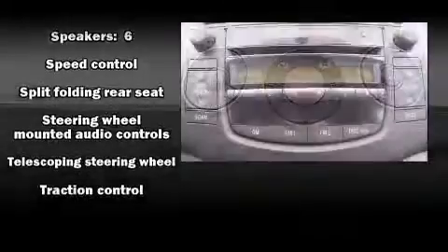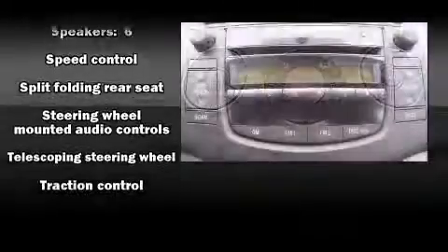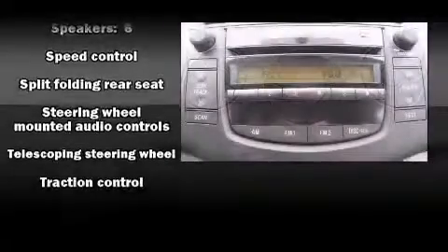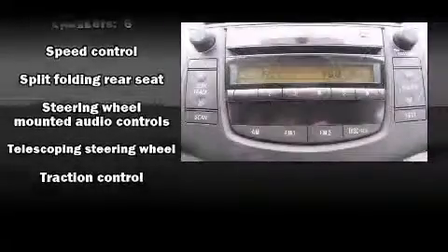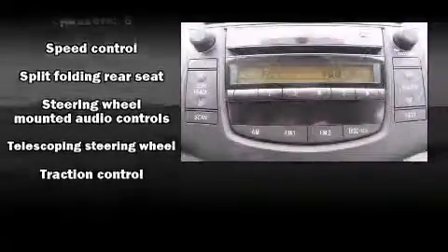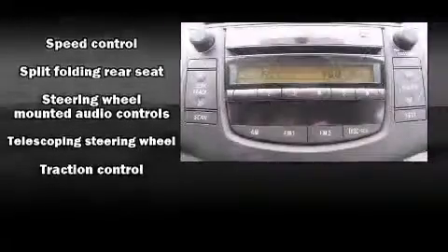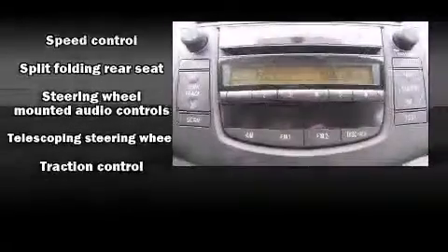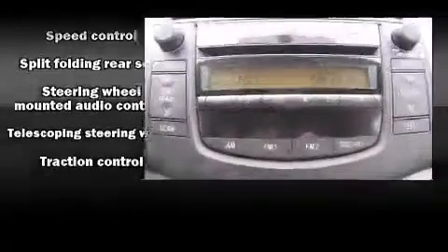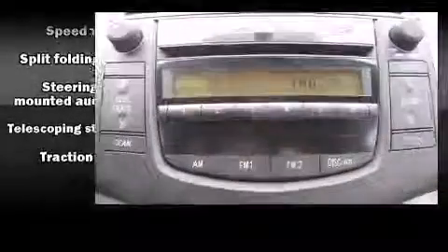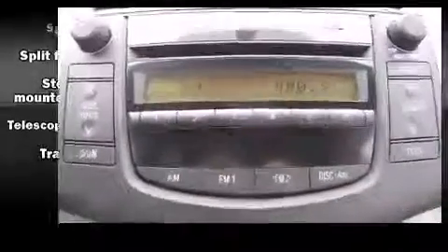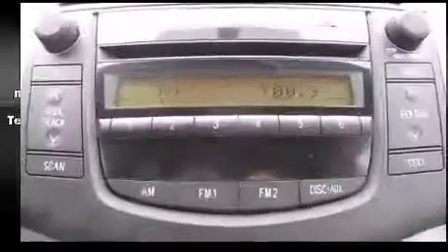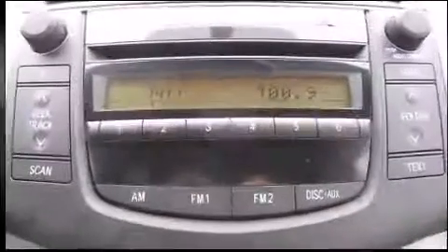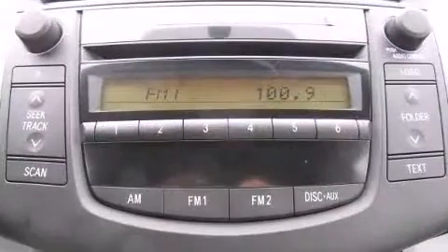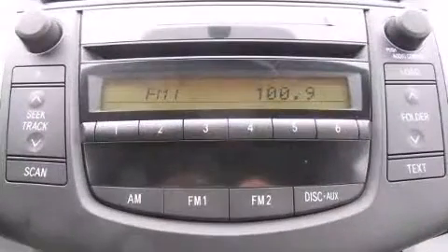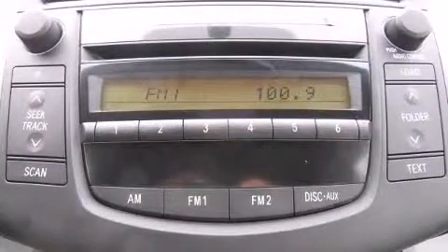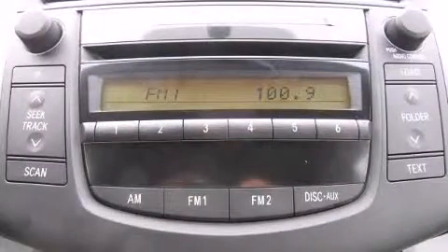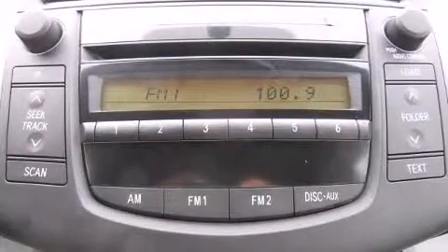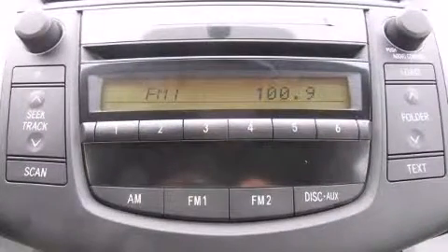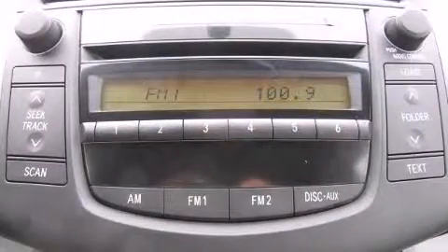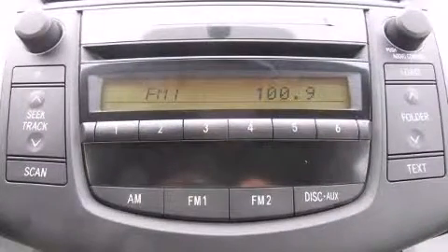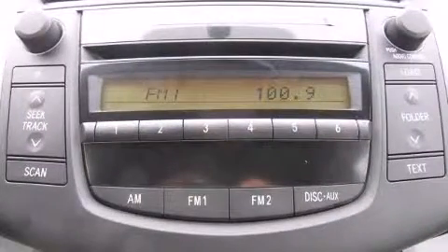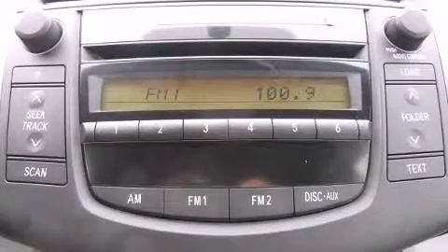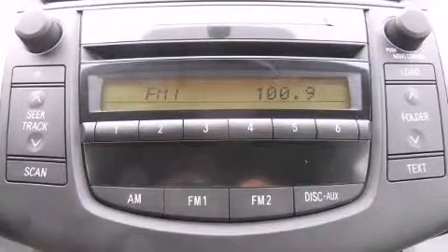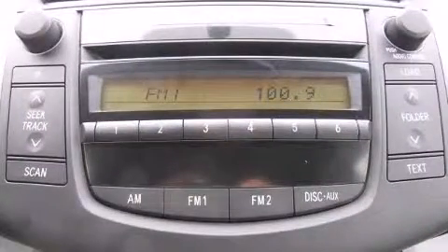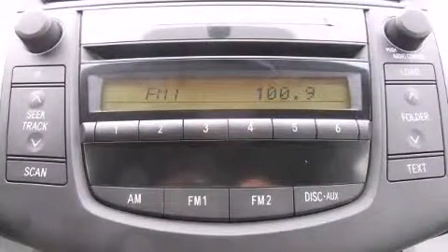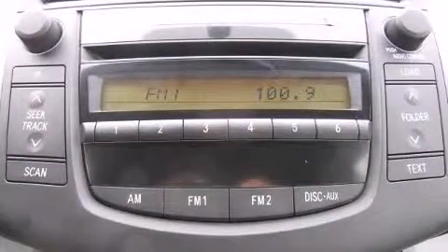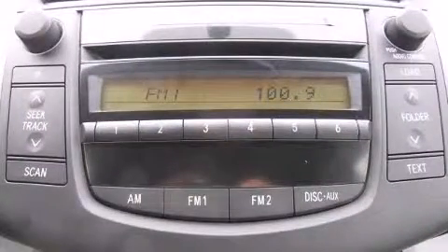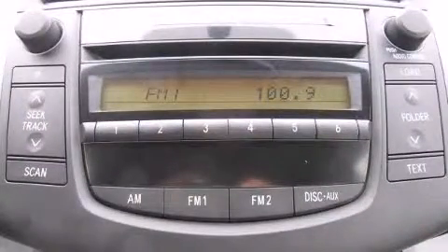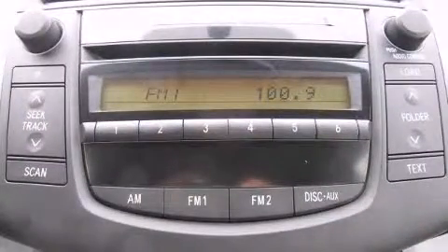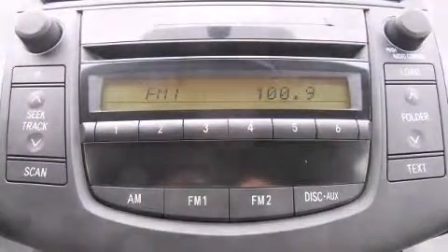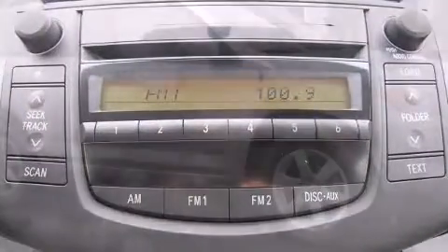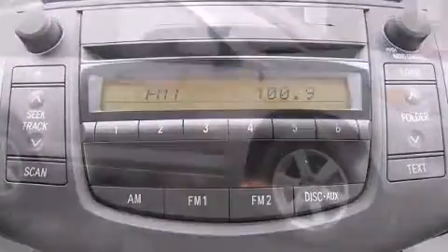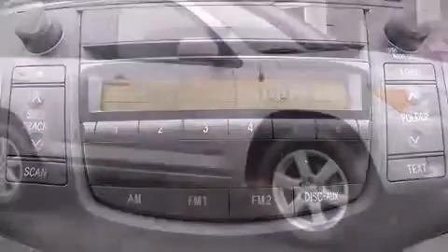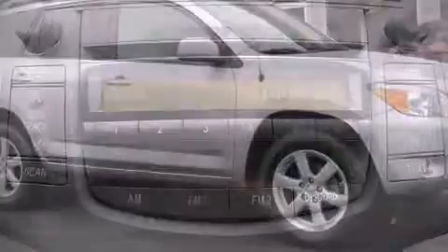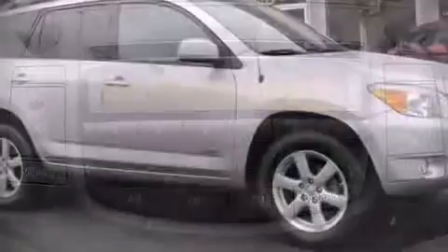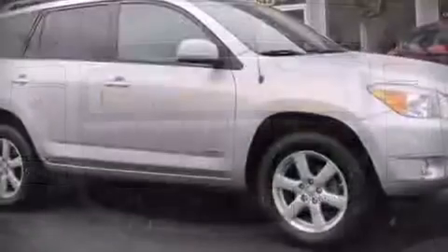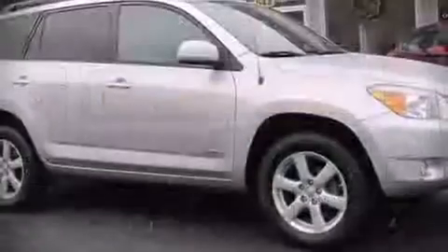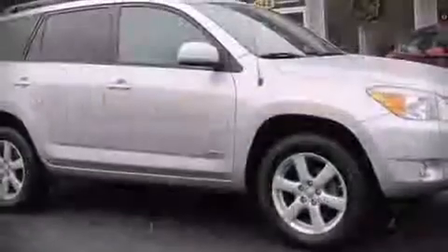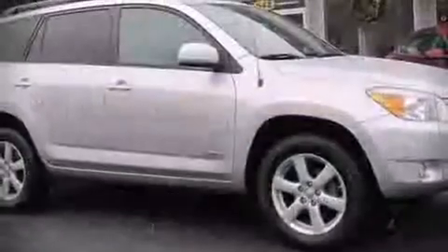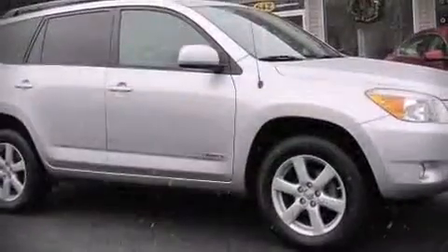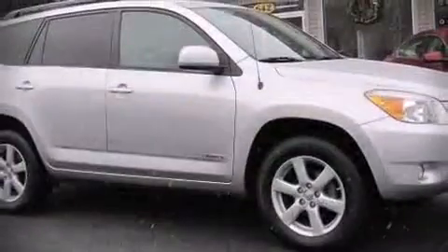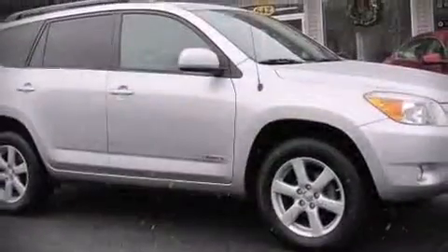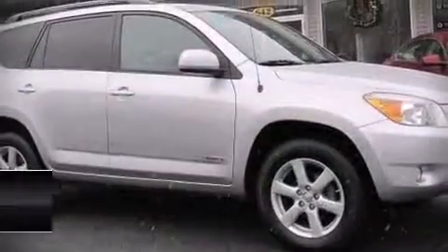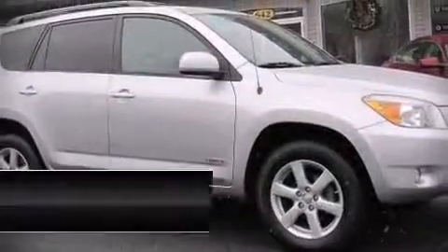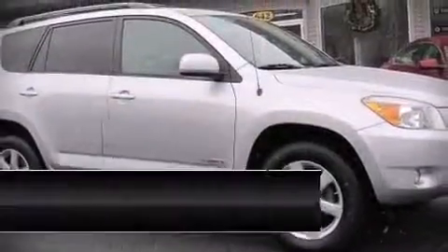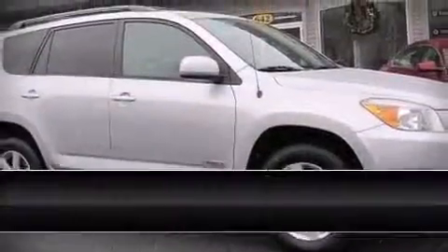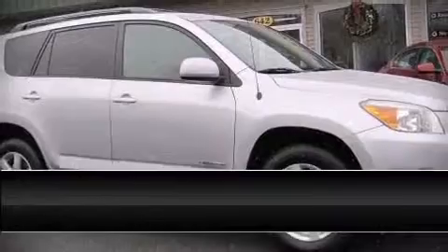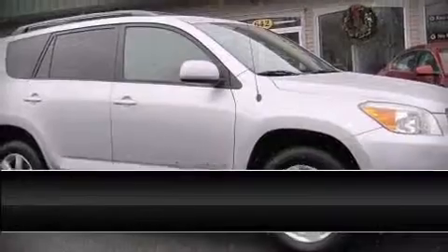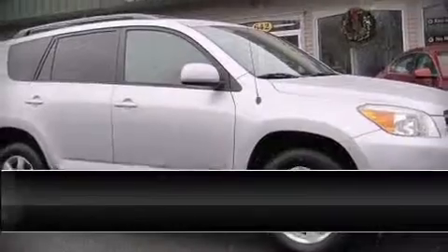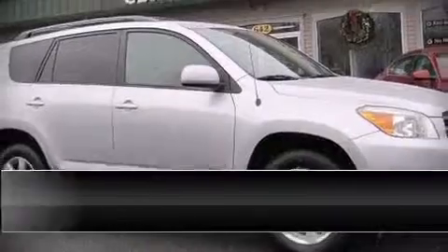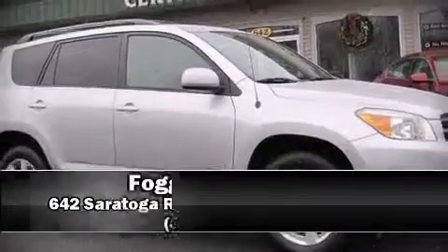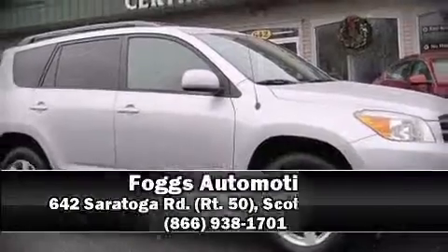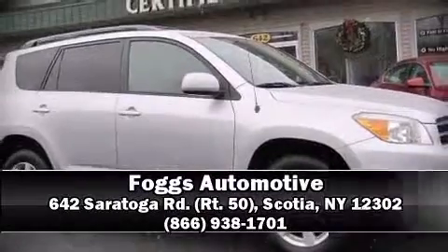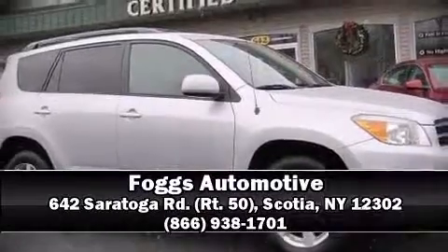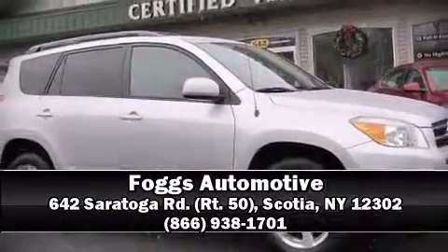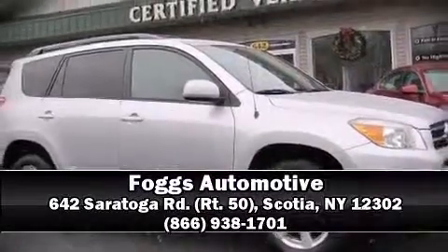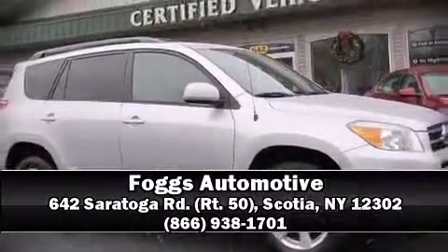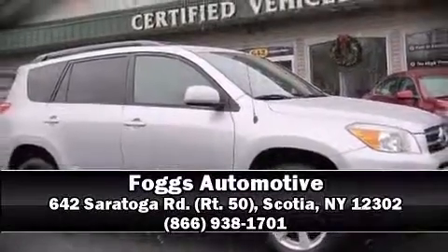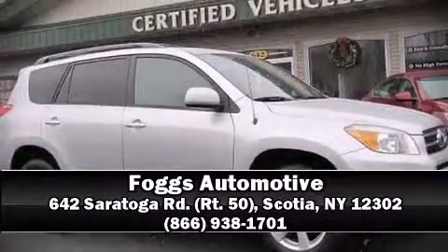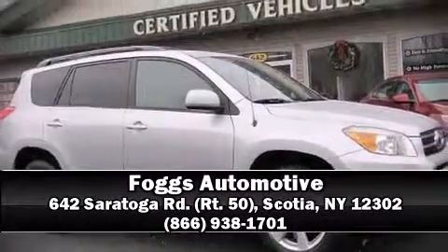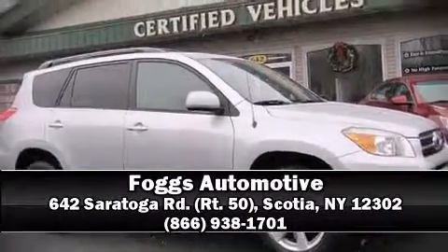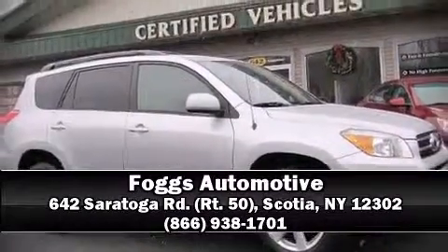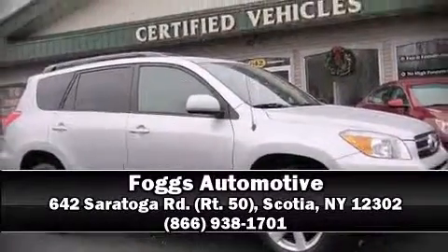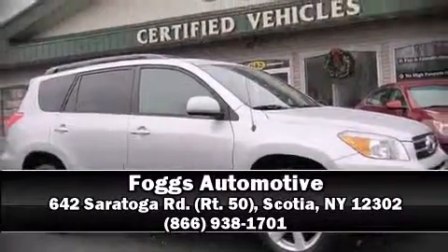The Carfax report indicates just one previous owner. Stop by our dealership or give us a call for more information.